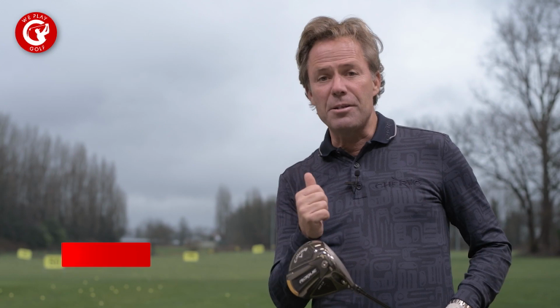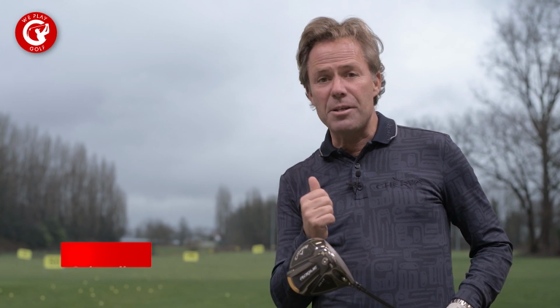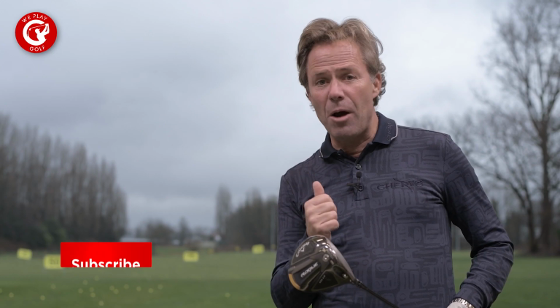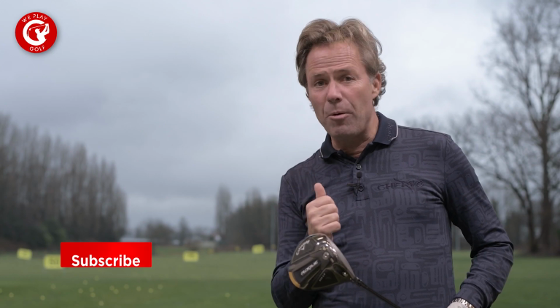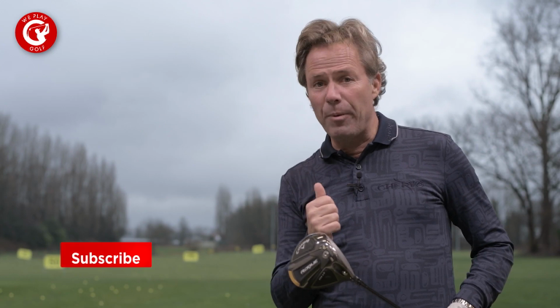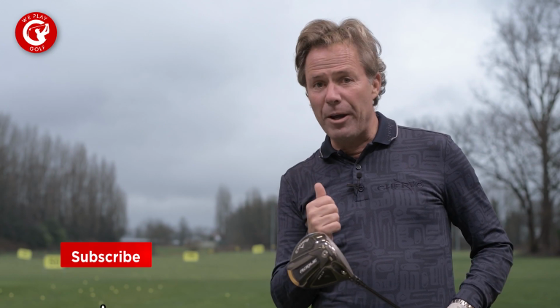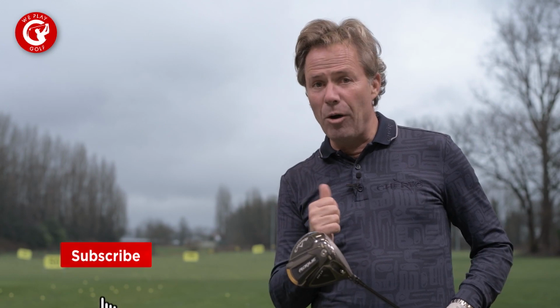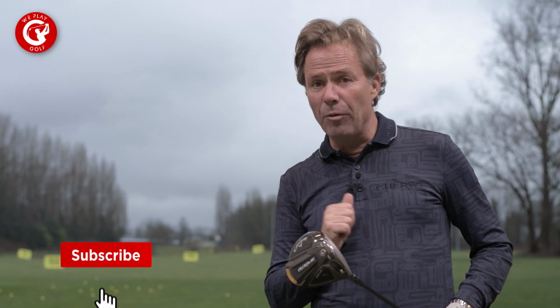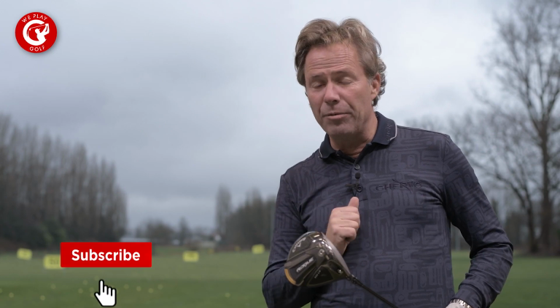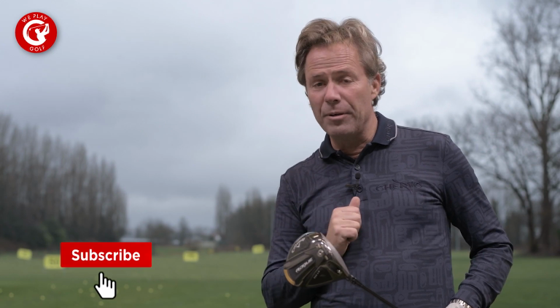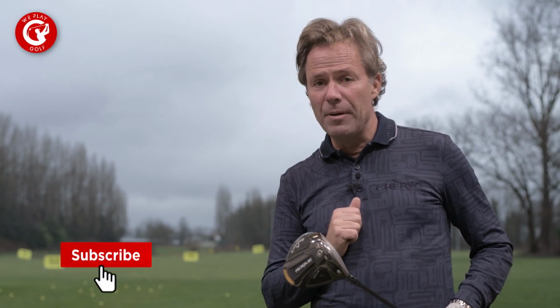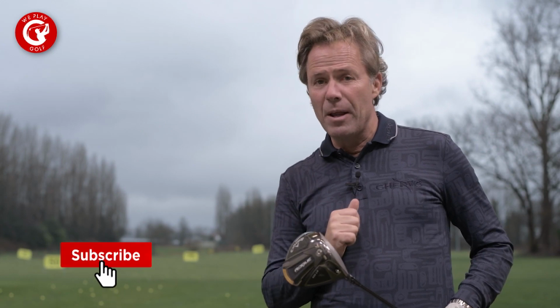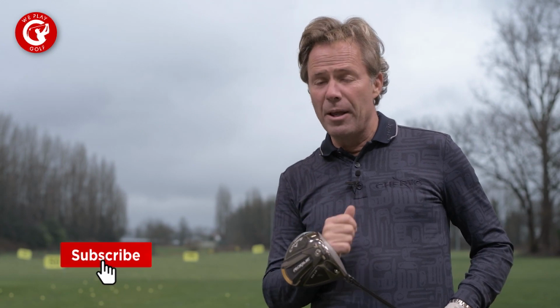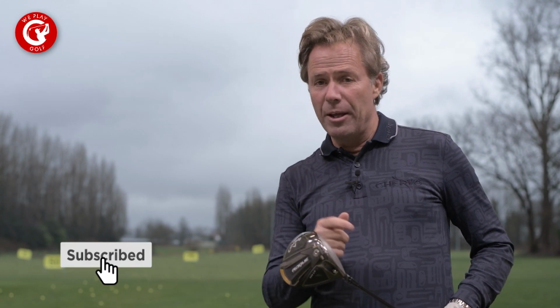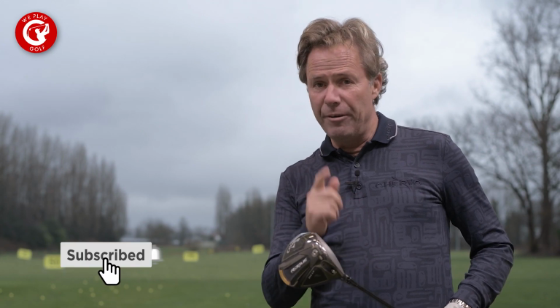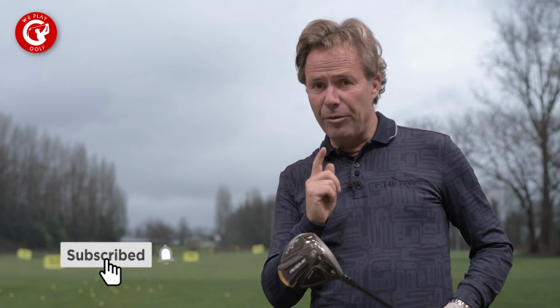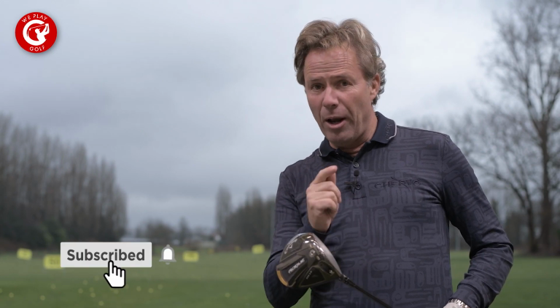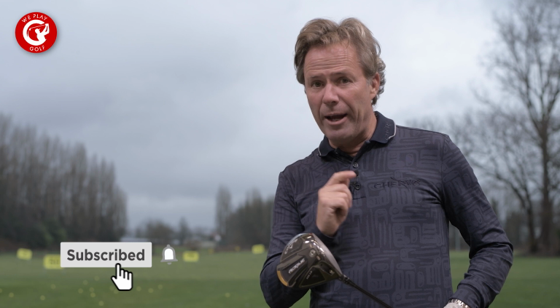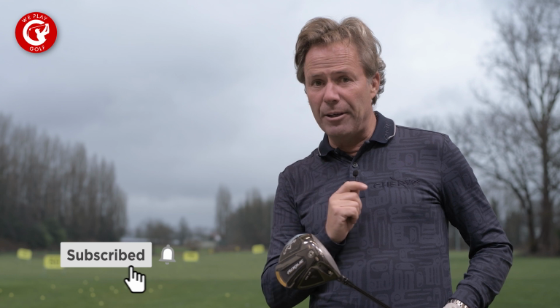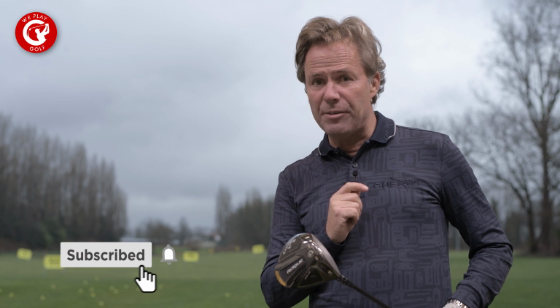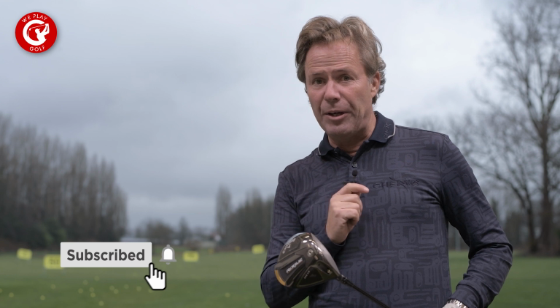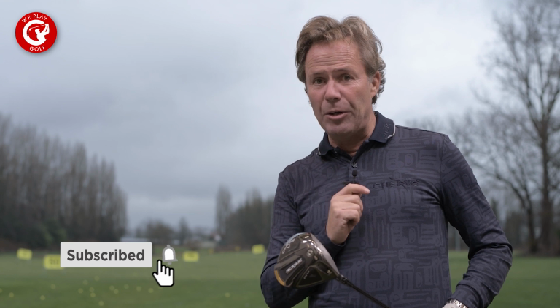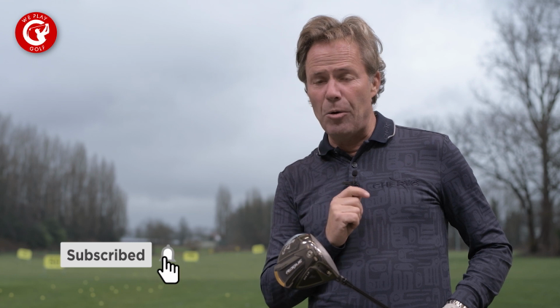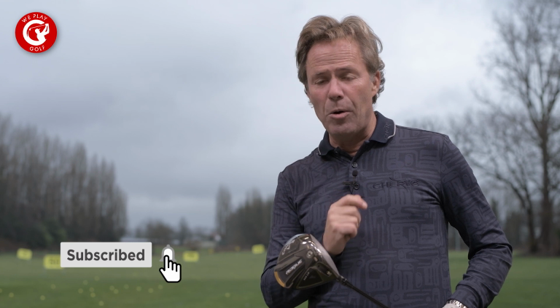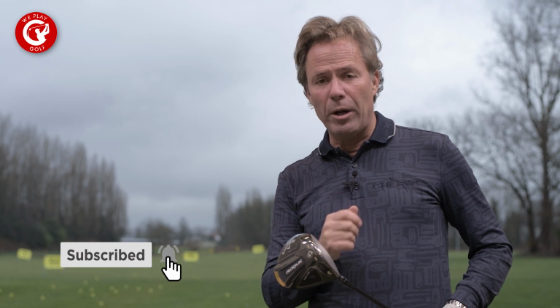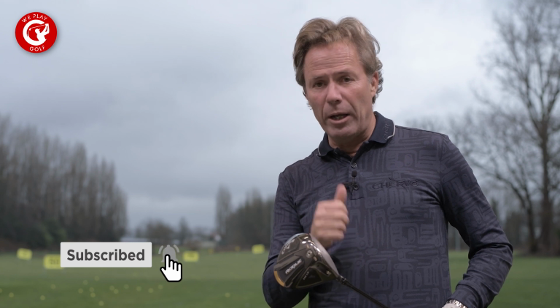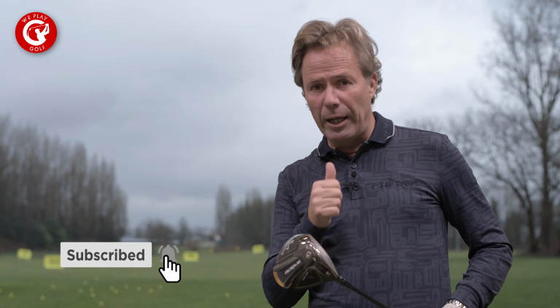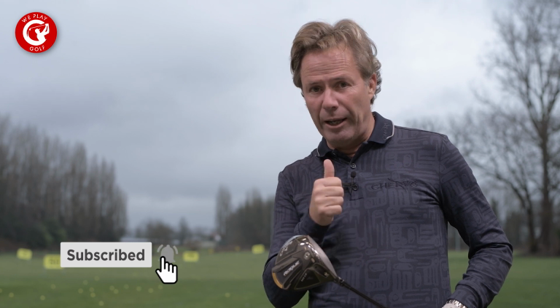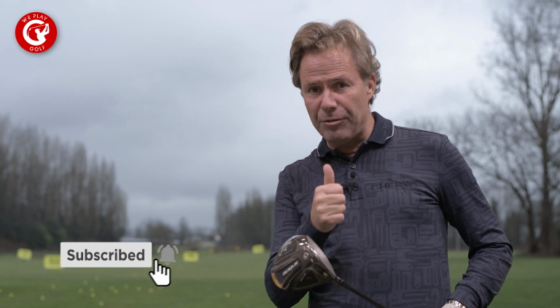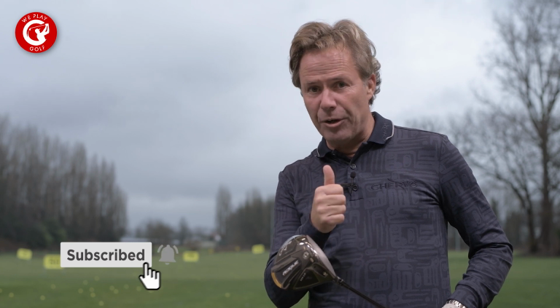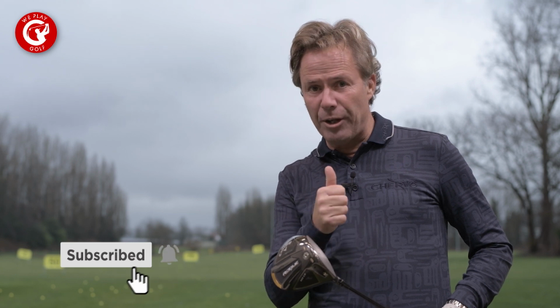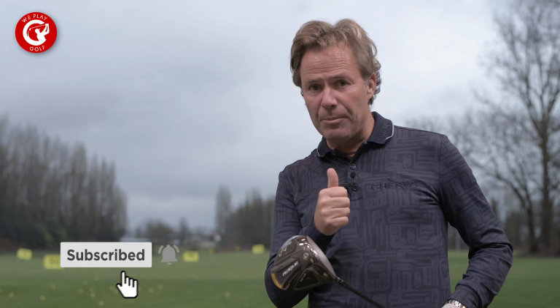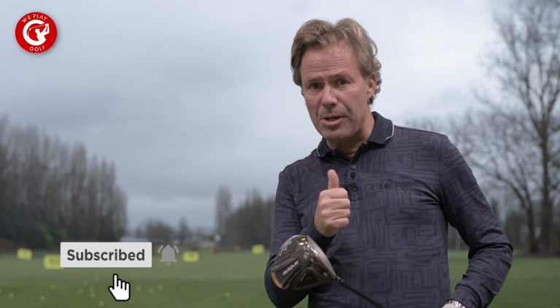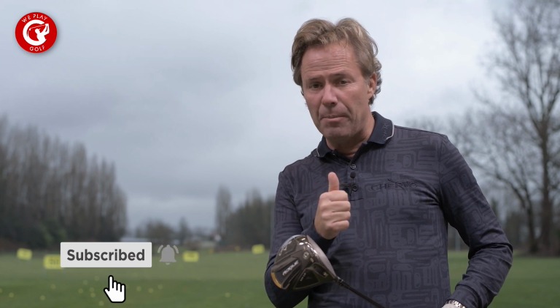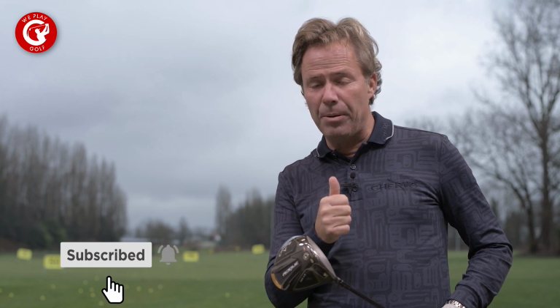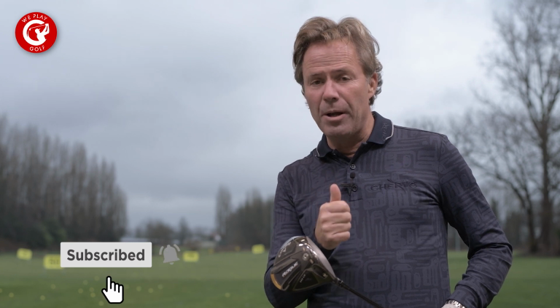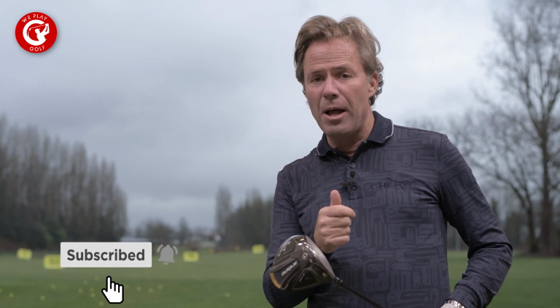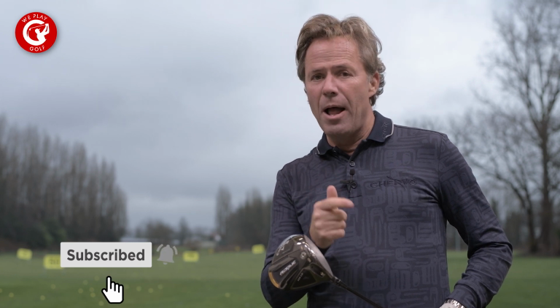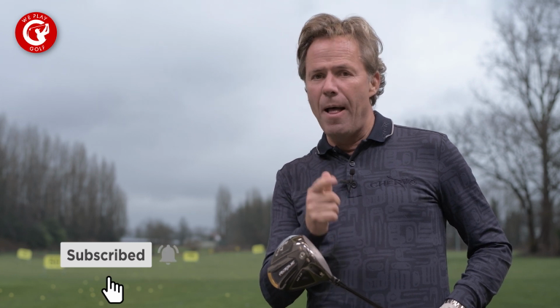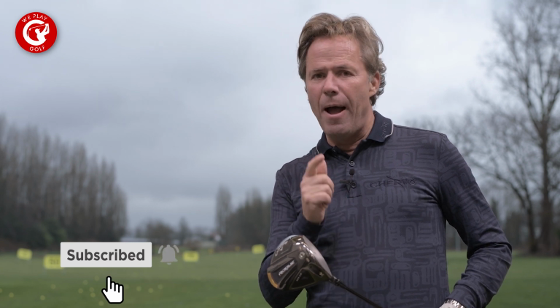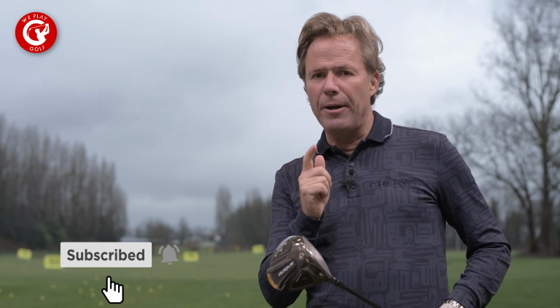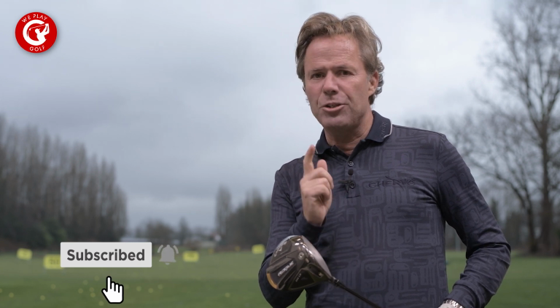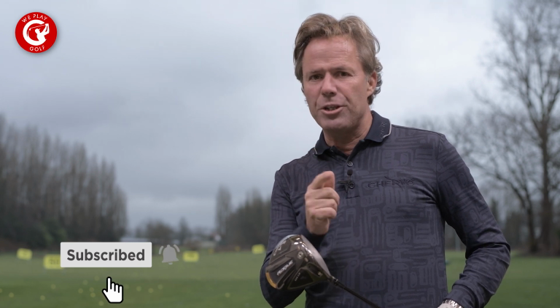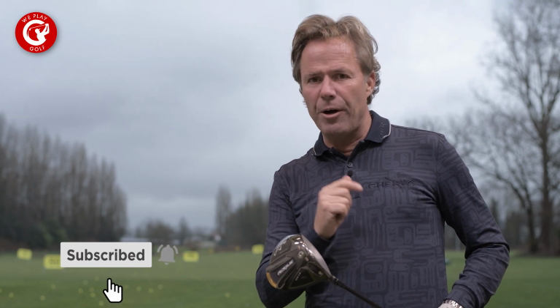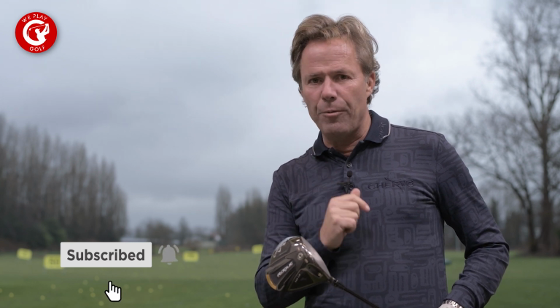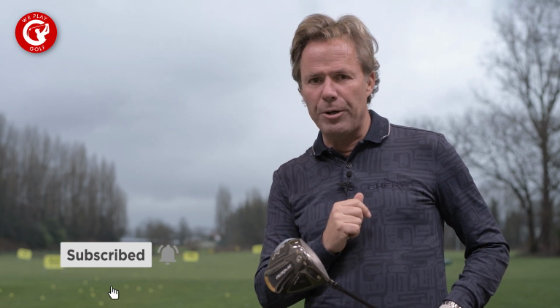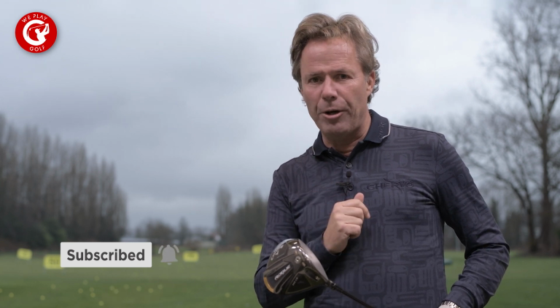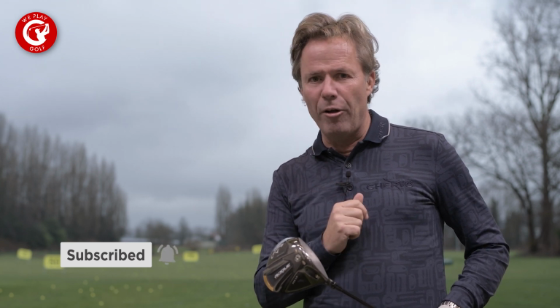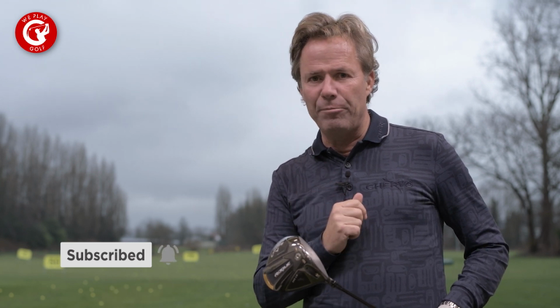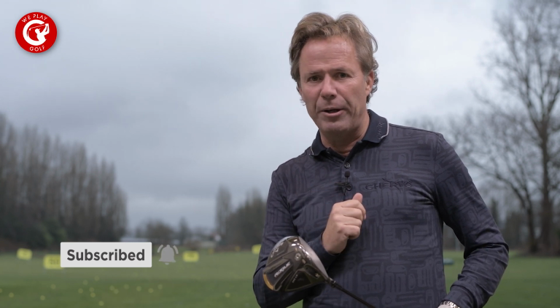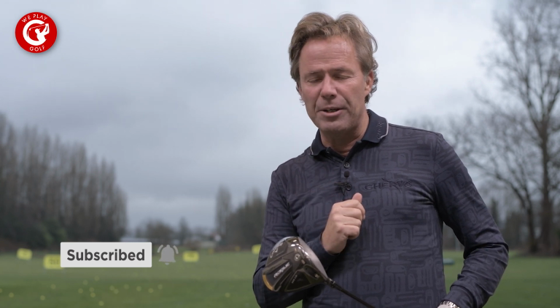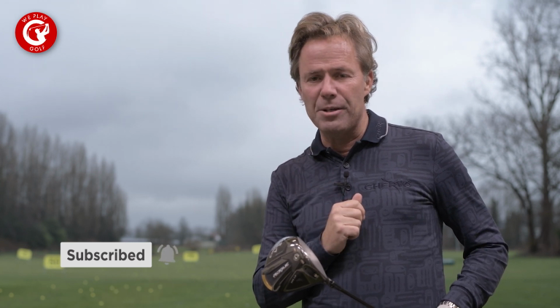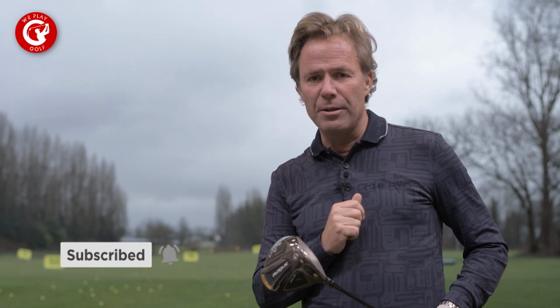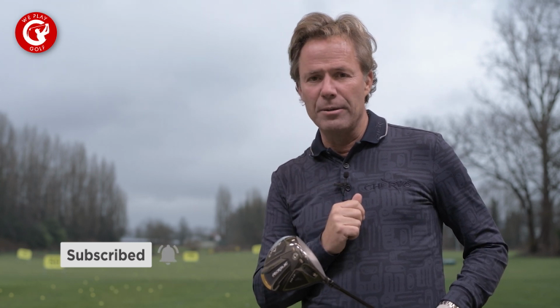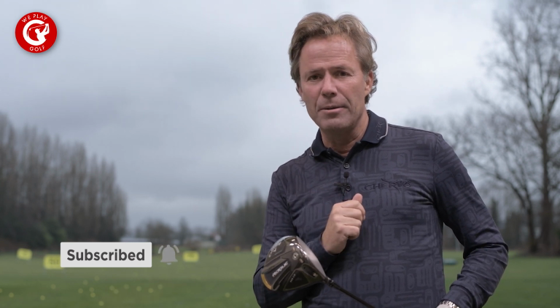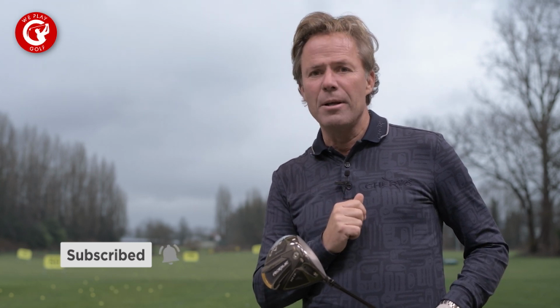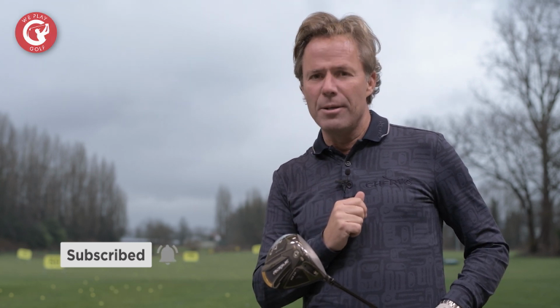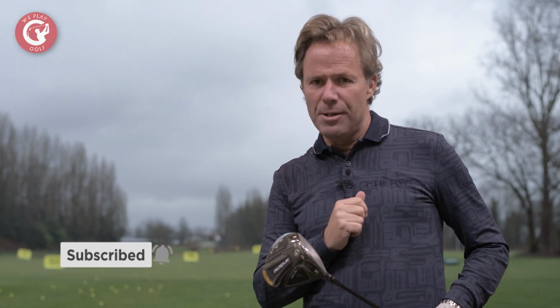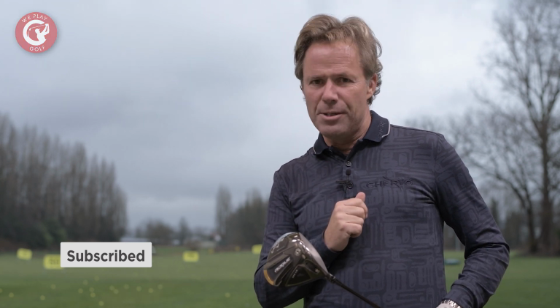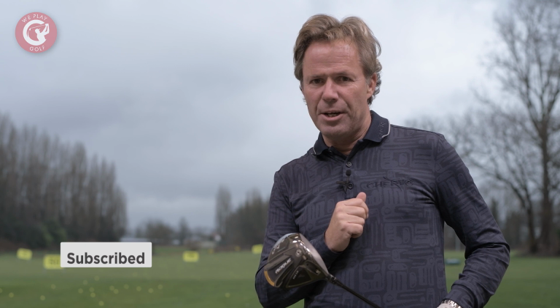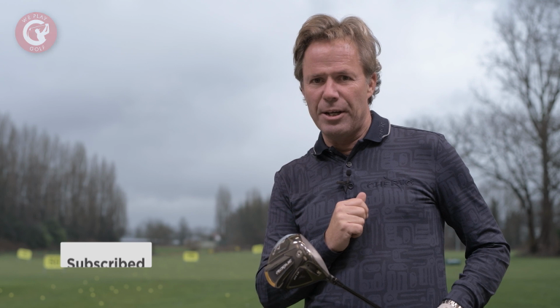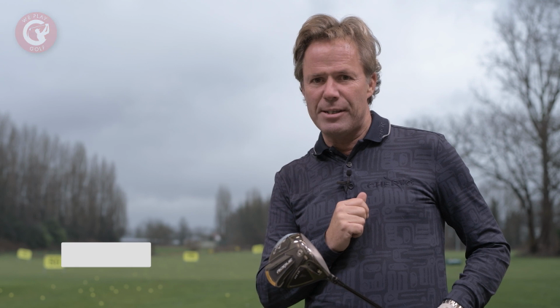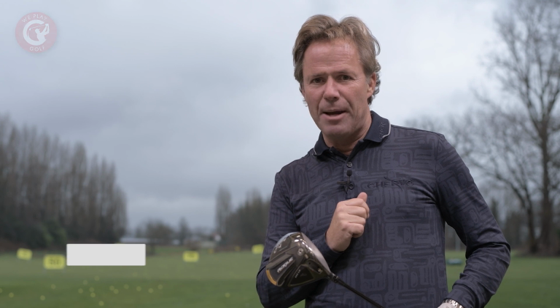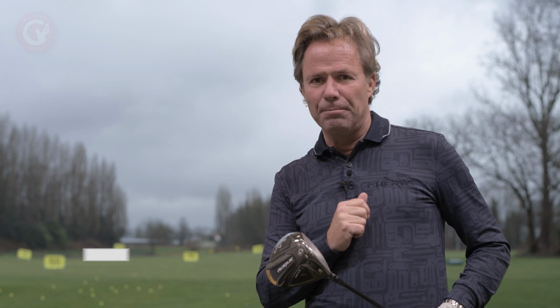This is how we play golf. If you like this video, give it a thumbs up and share it with your golf buddies. See you next time.